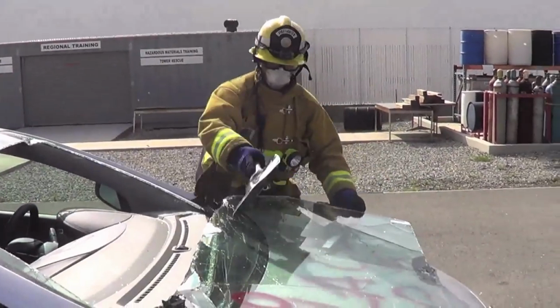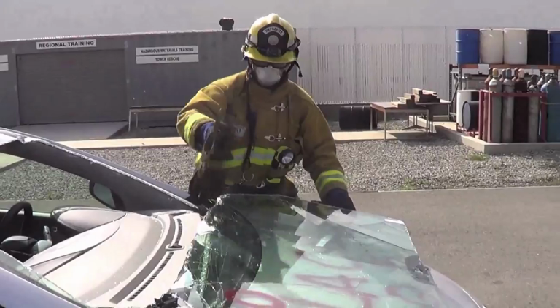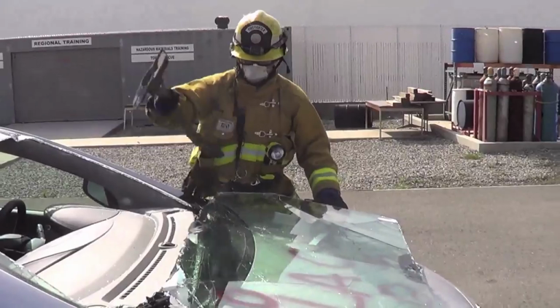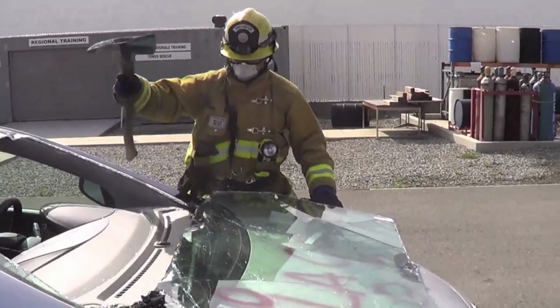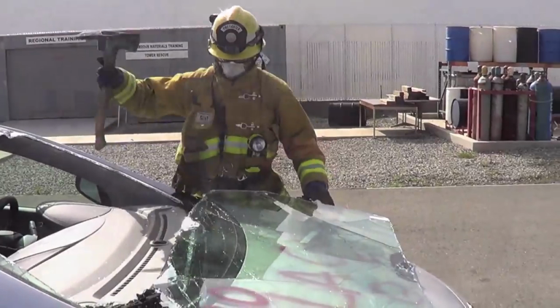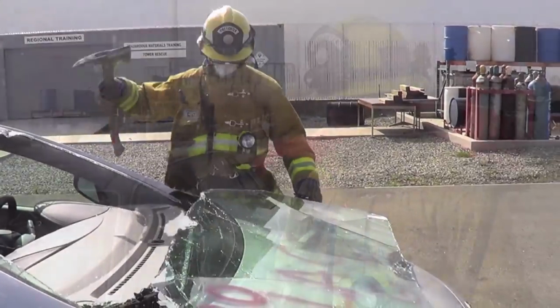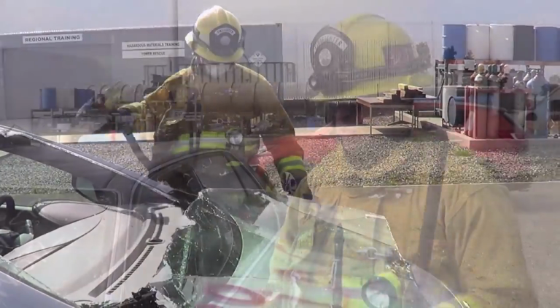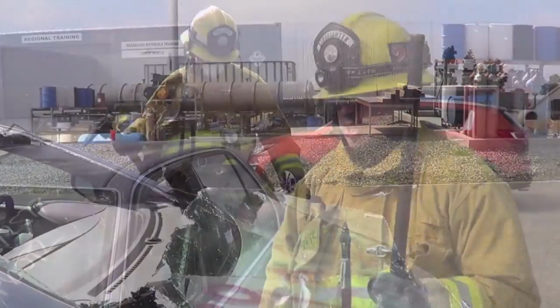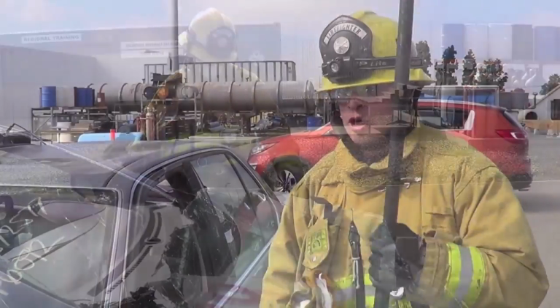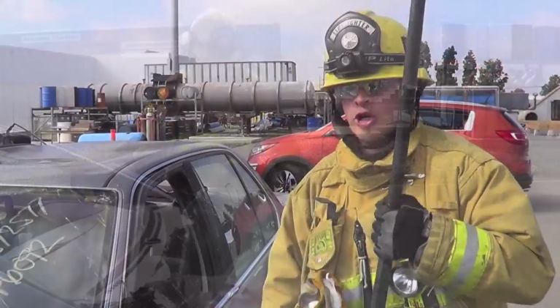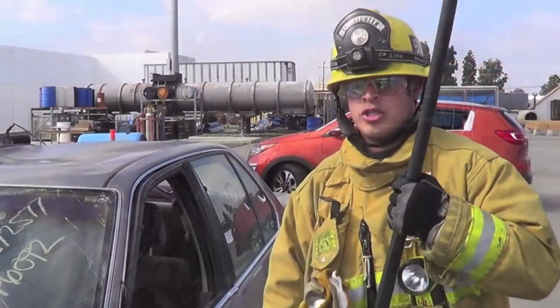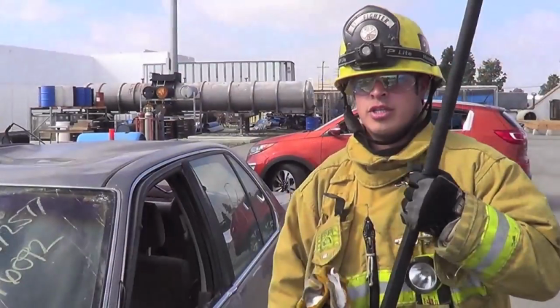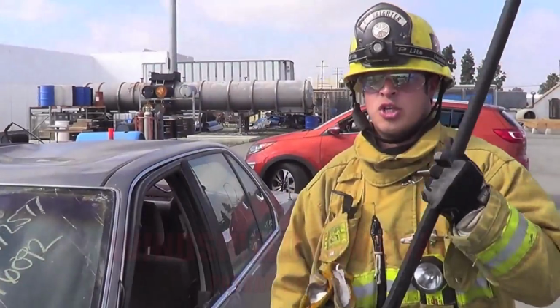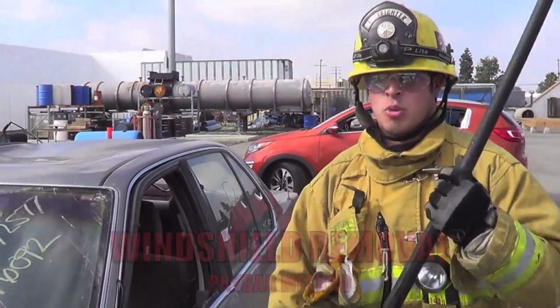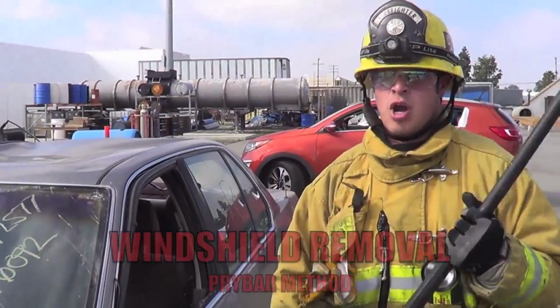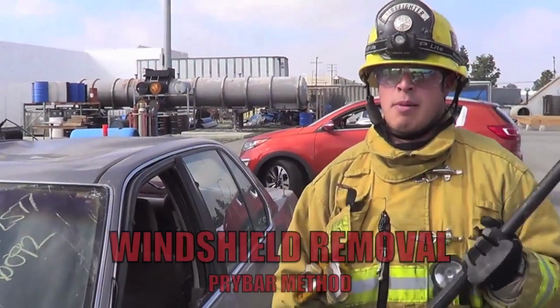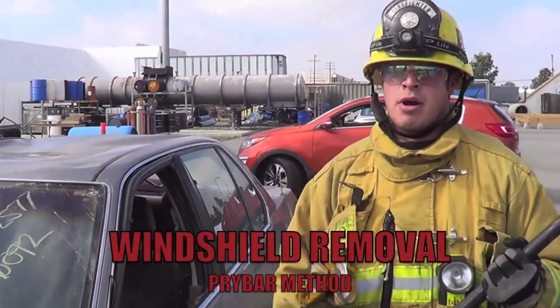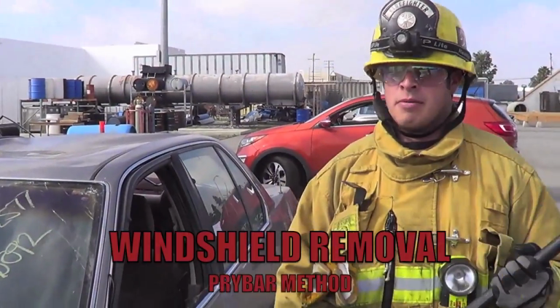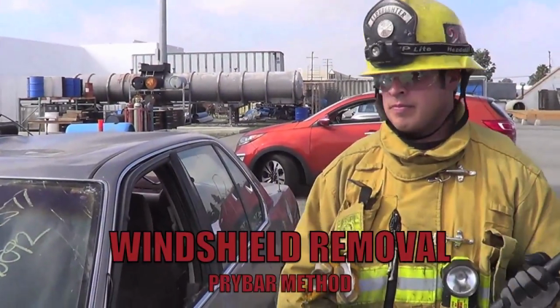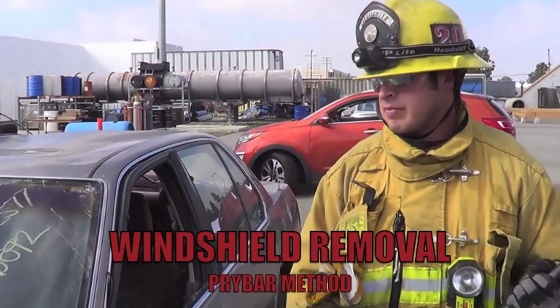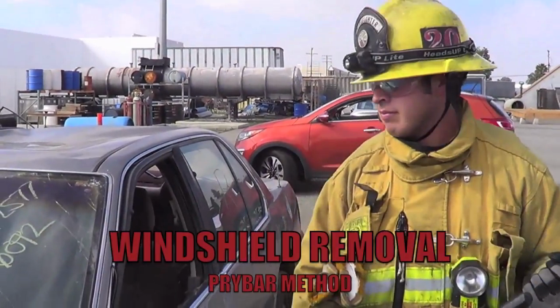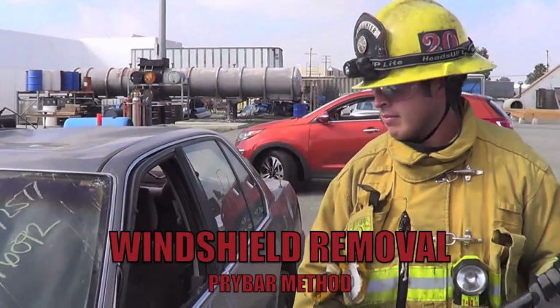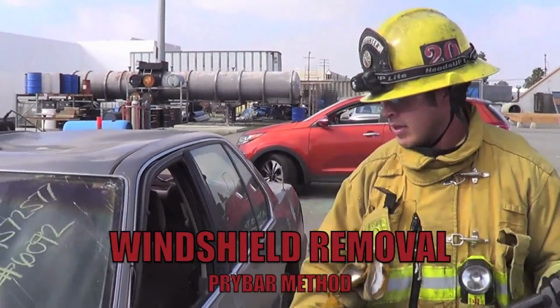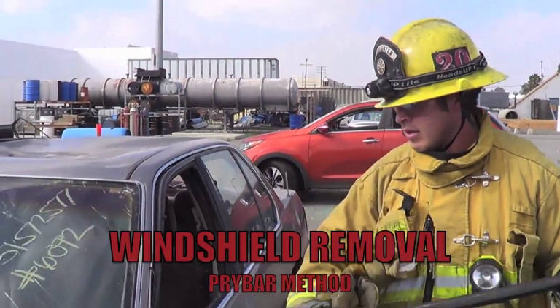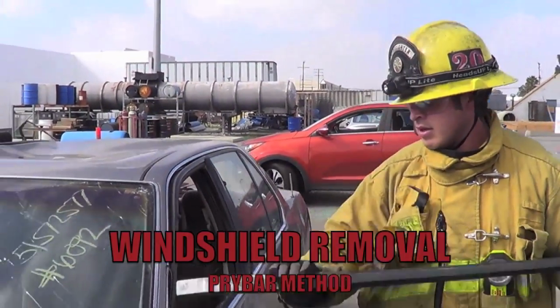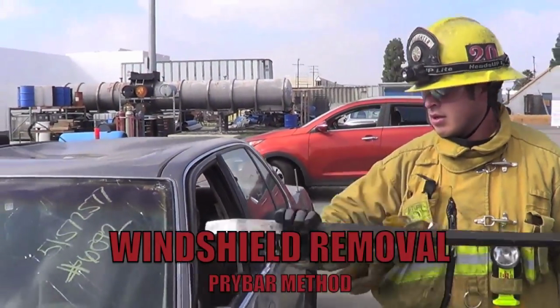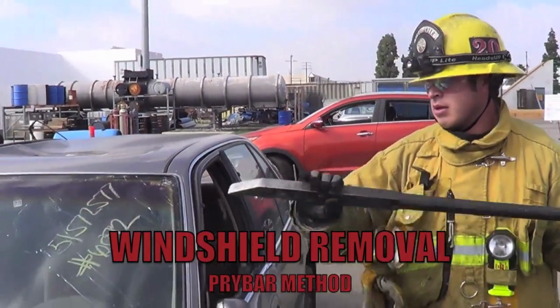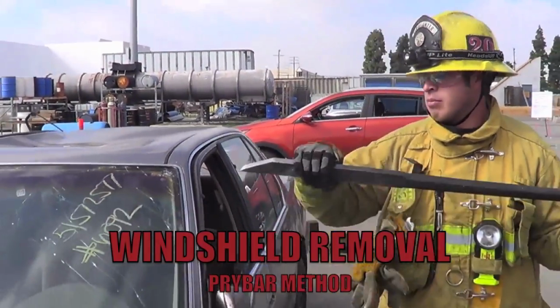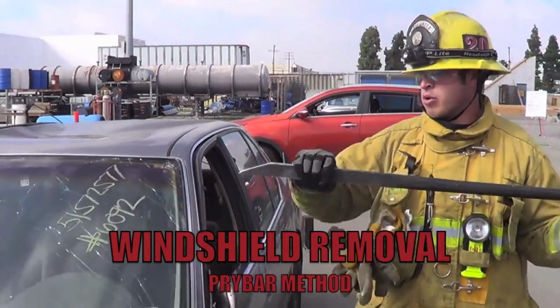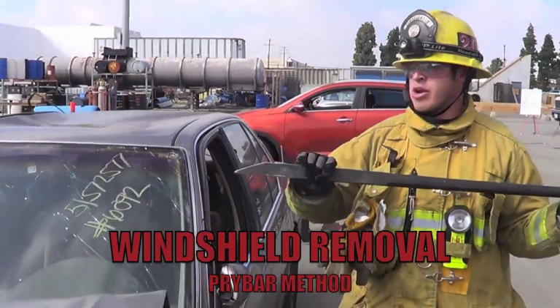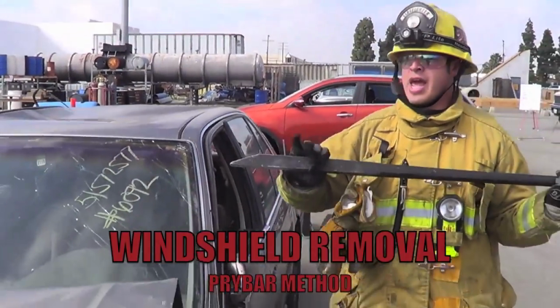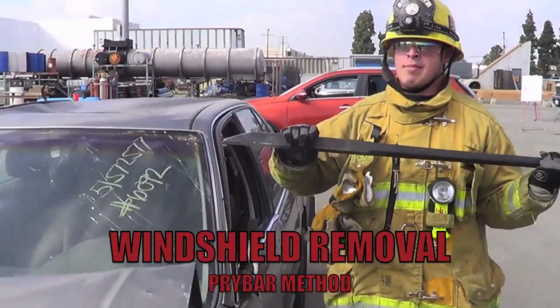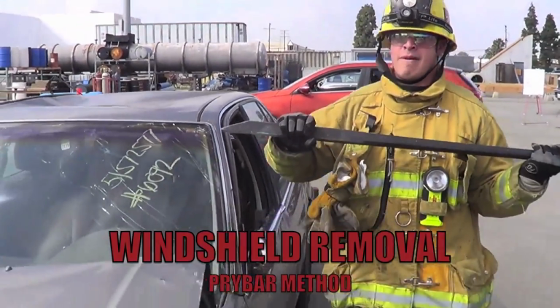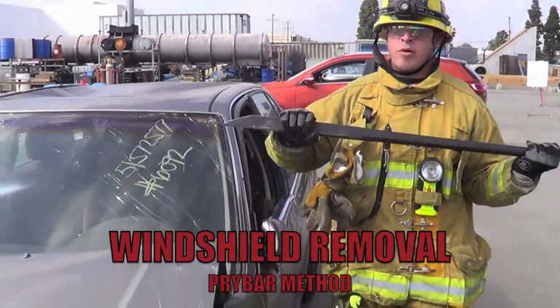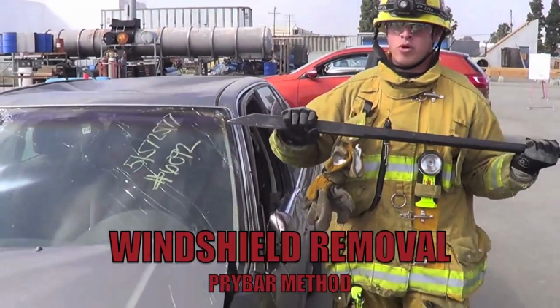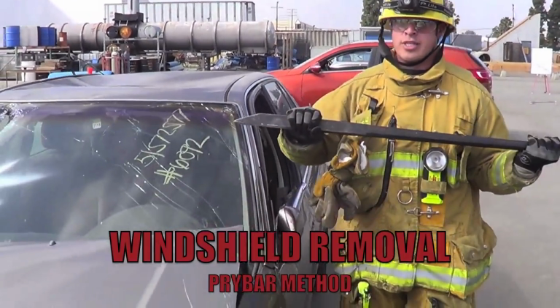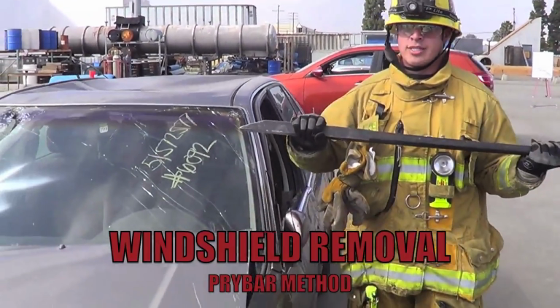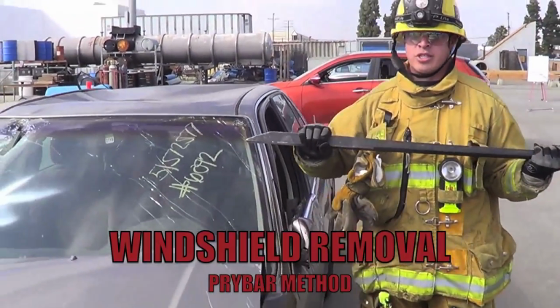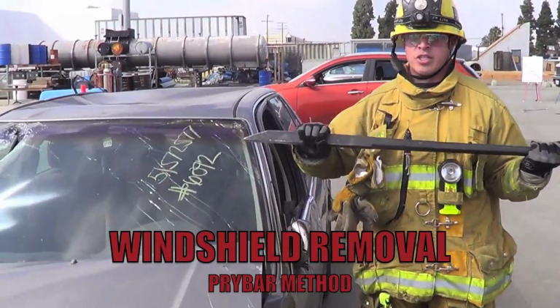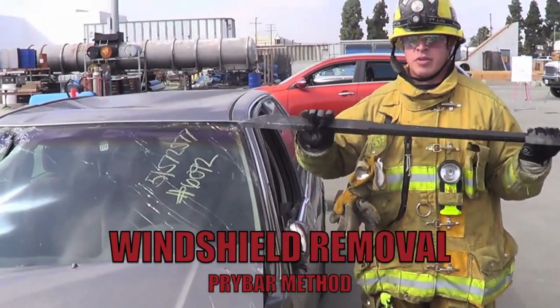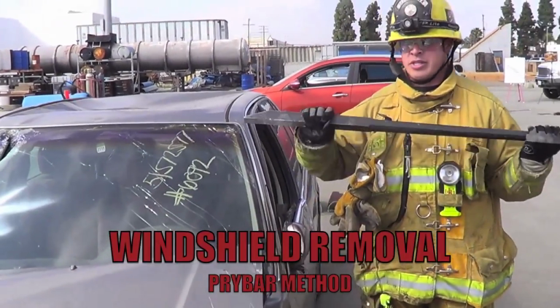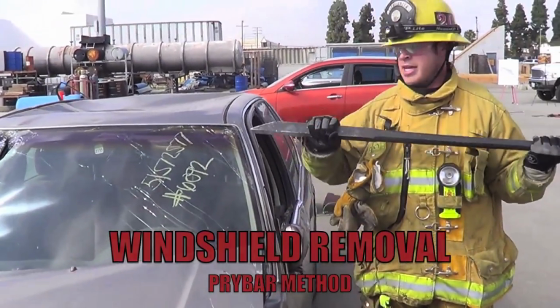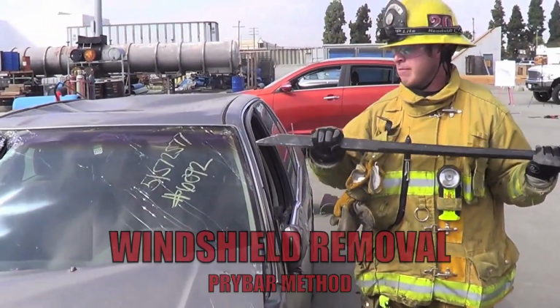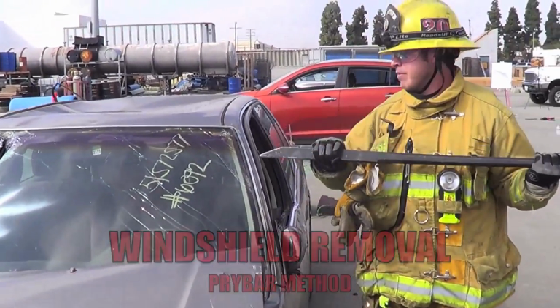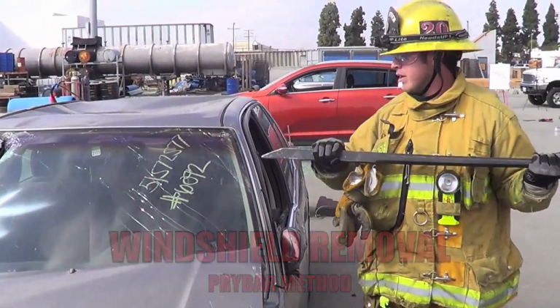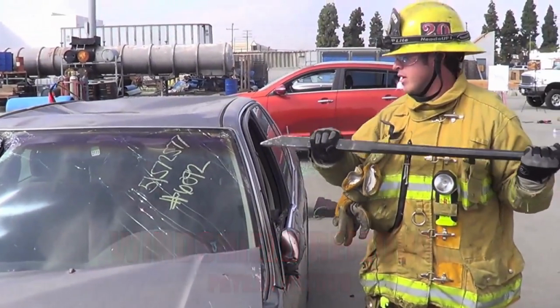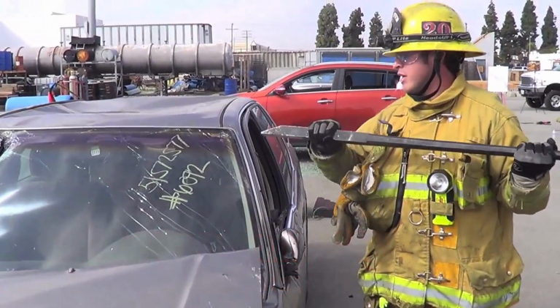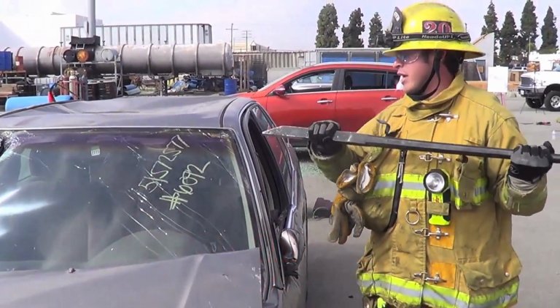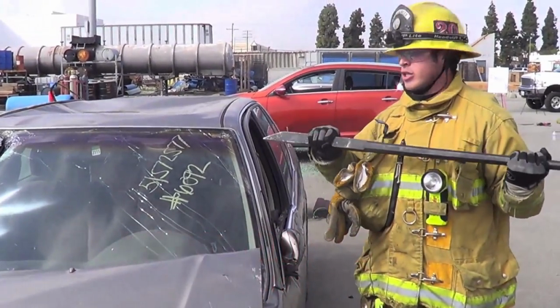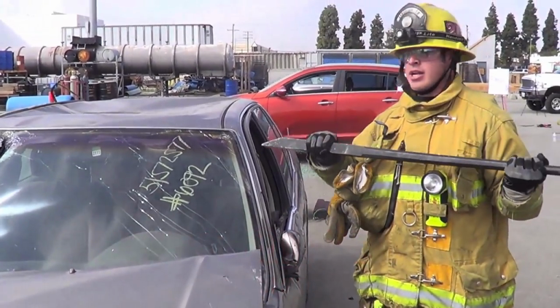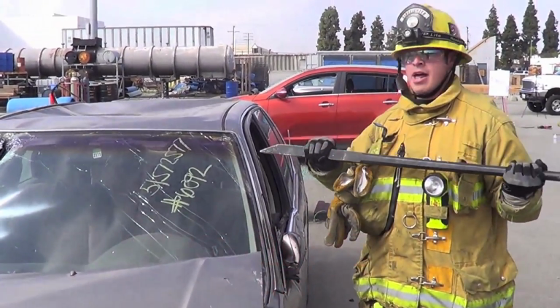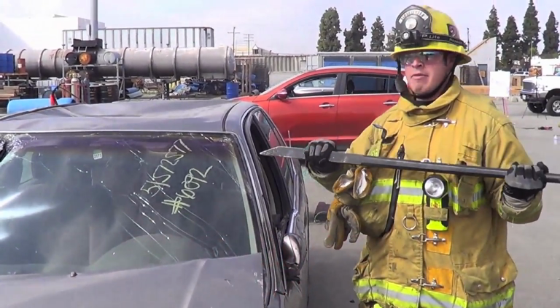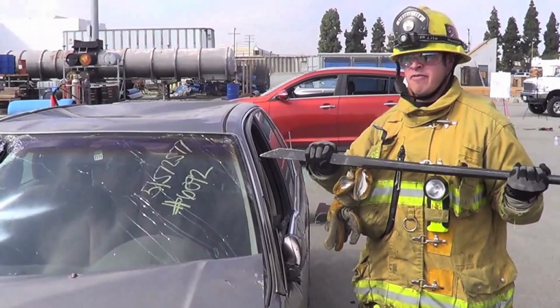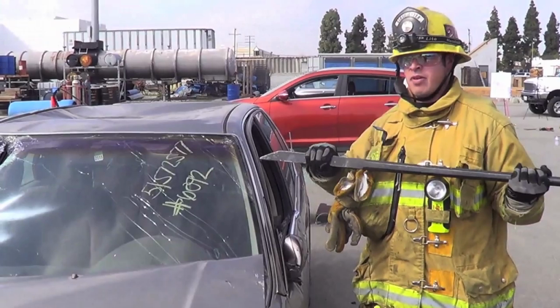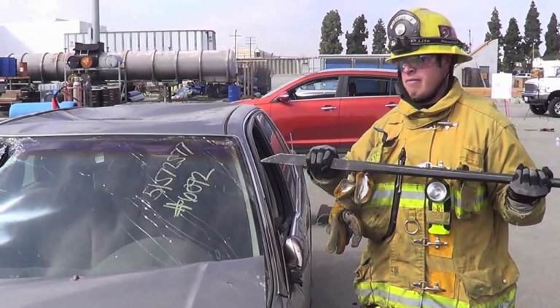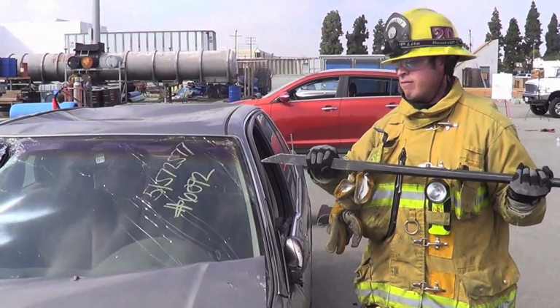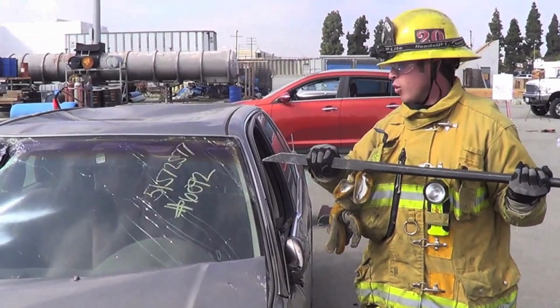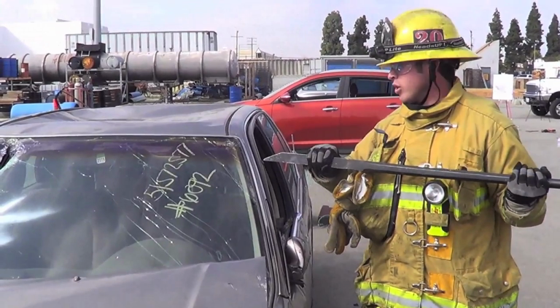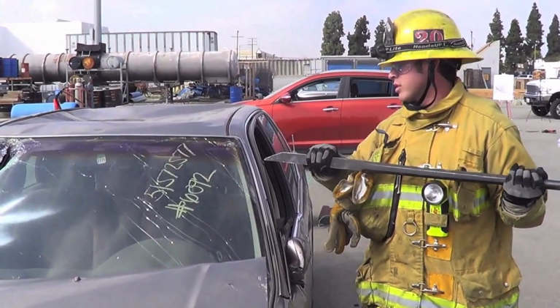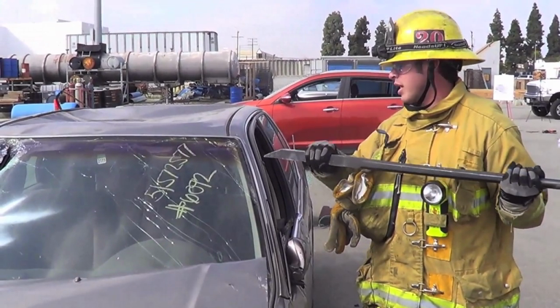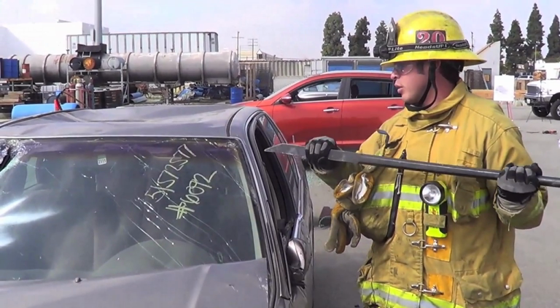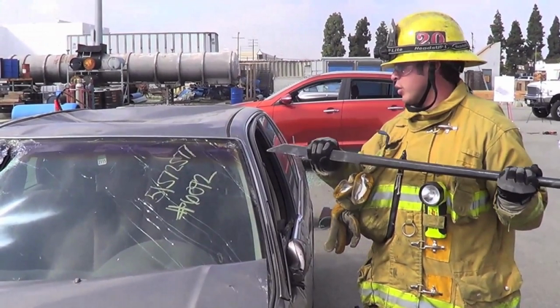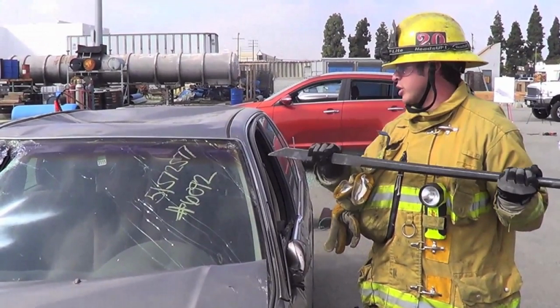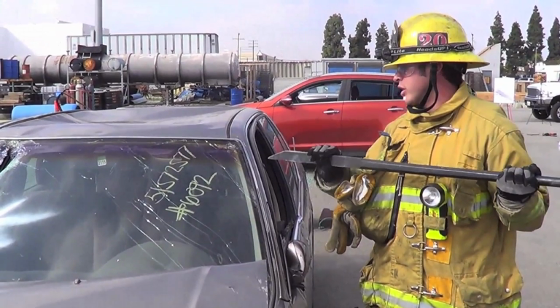The best opportunity to use is your pry bar, gripping at about 4-6 inches from the tip, not using a lot of force on the windshield.